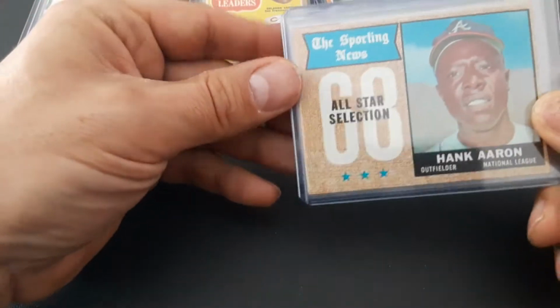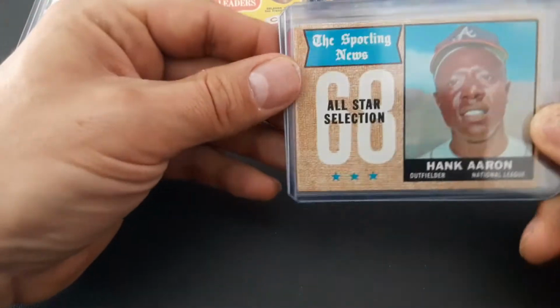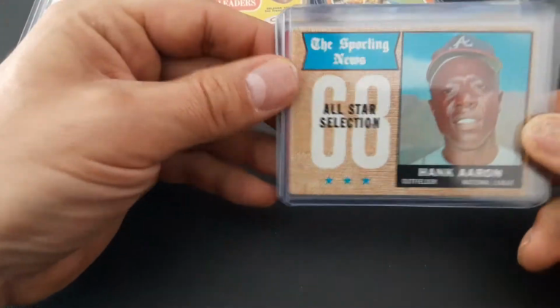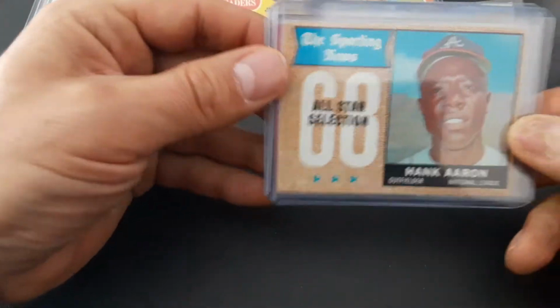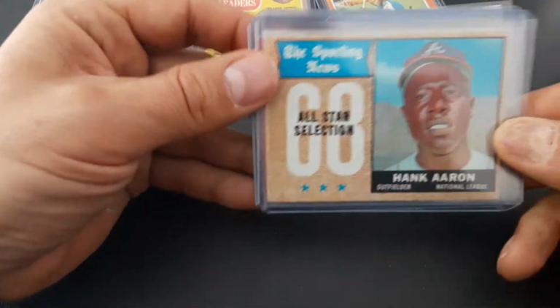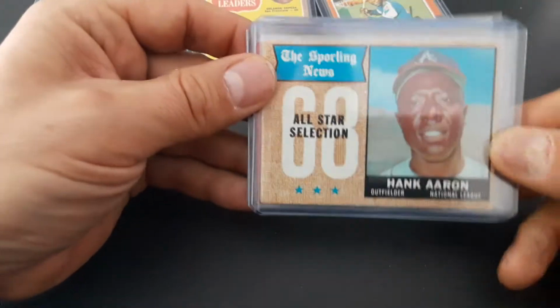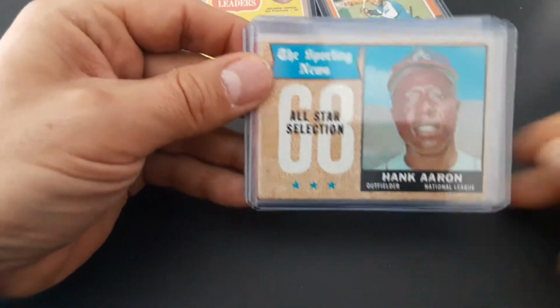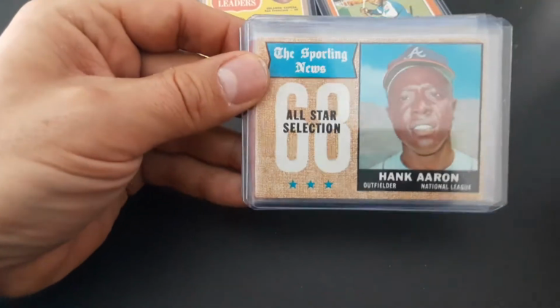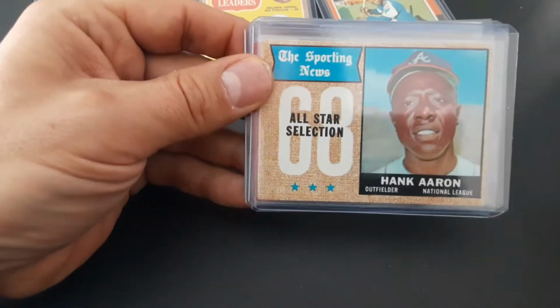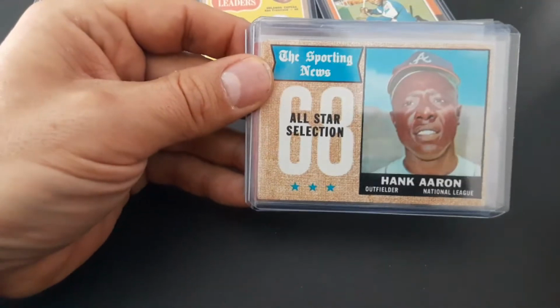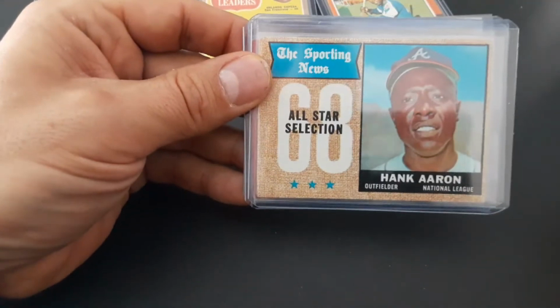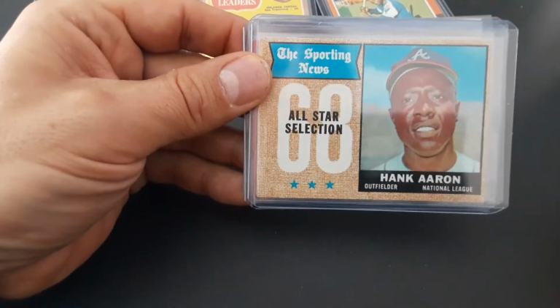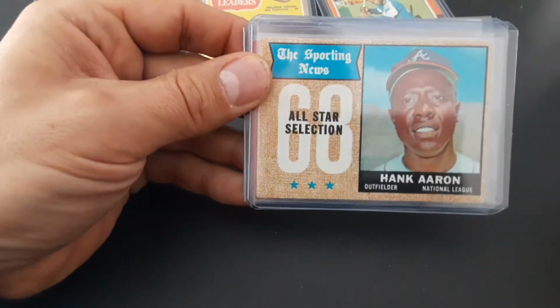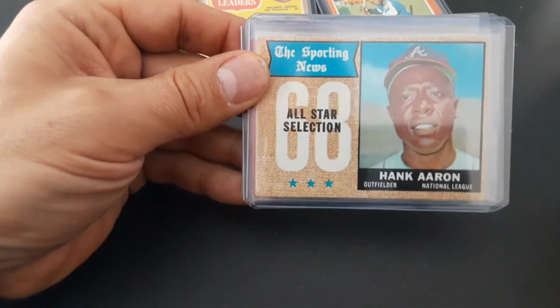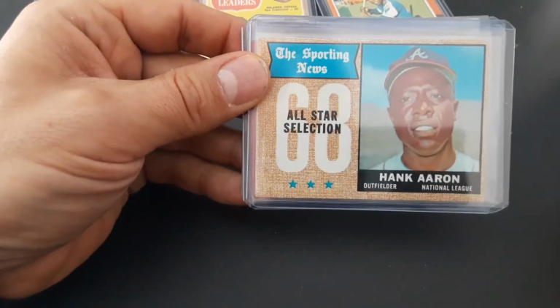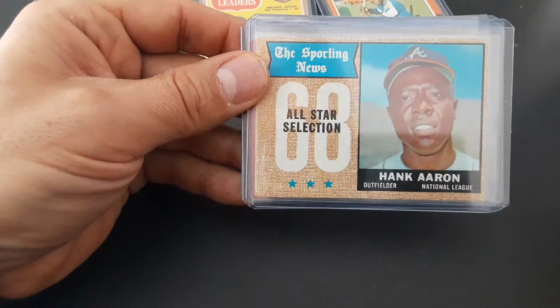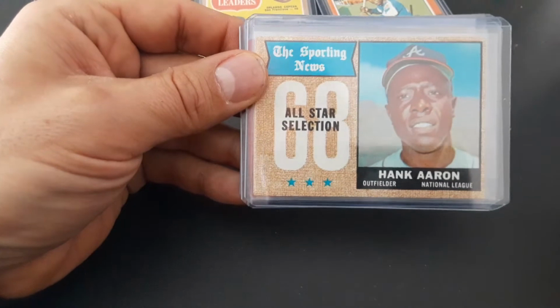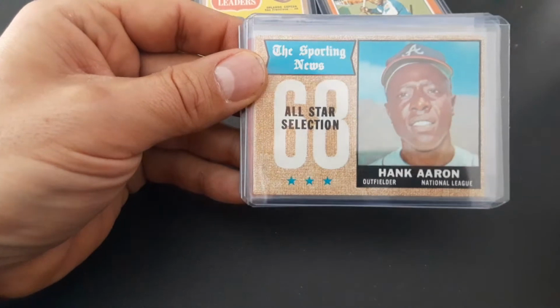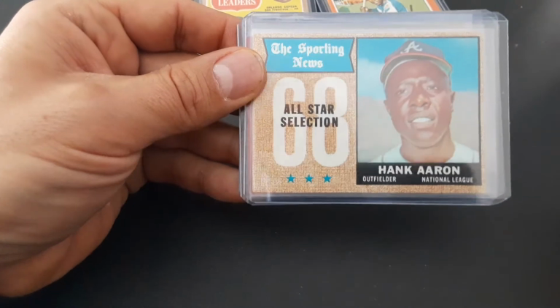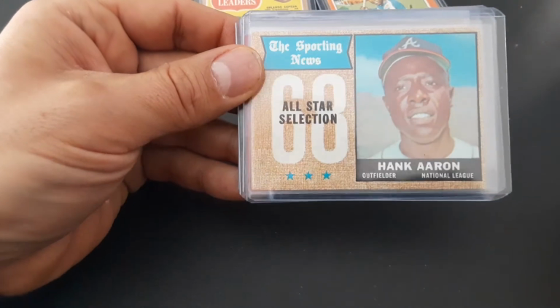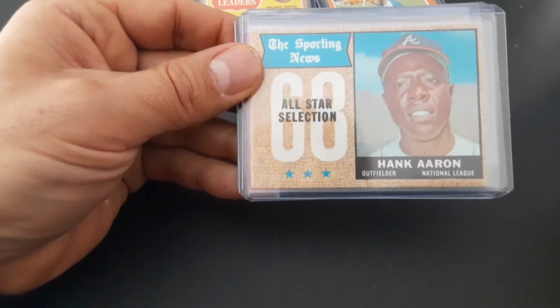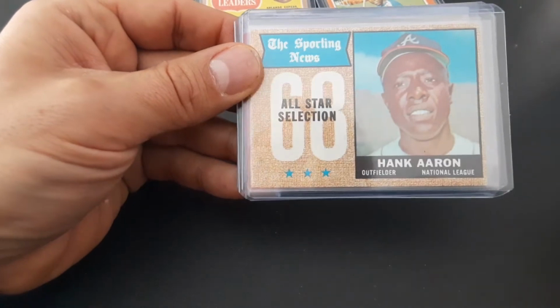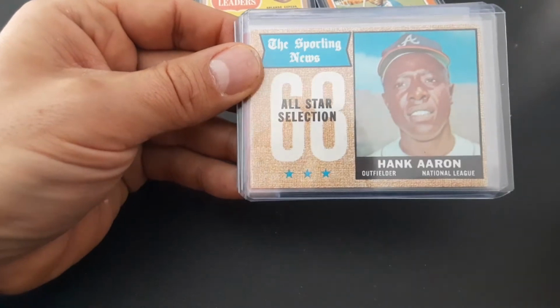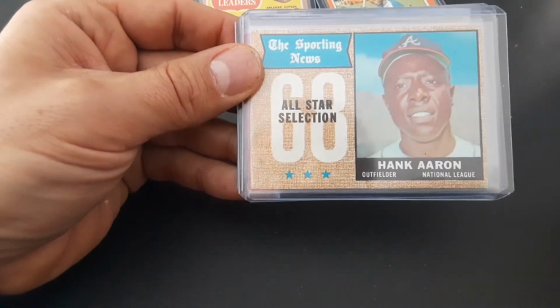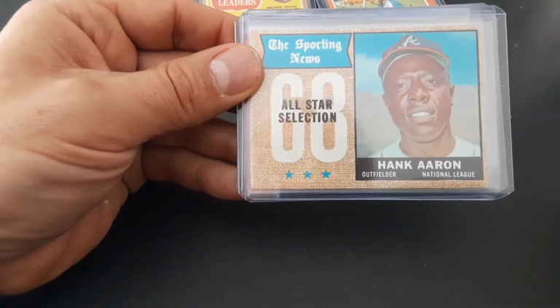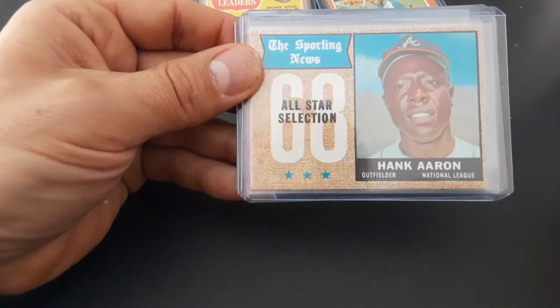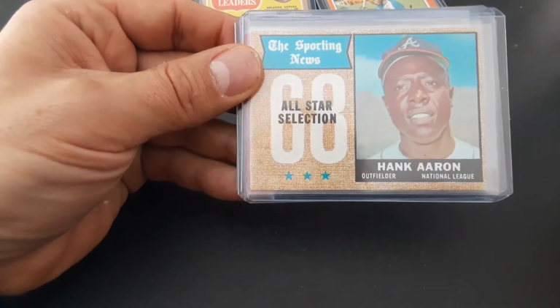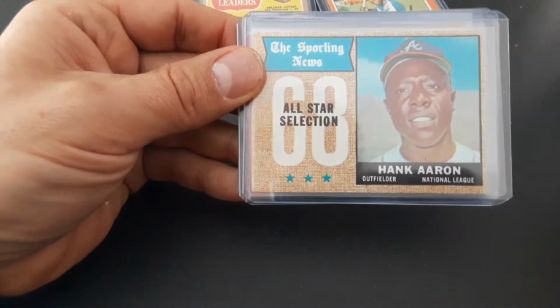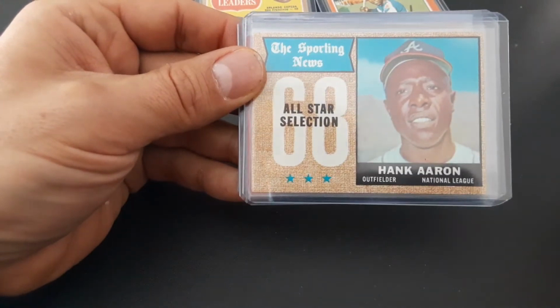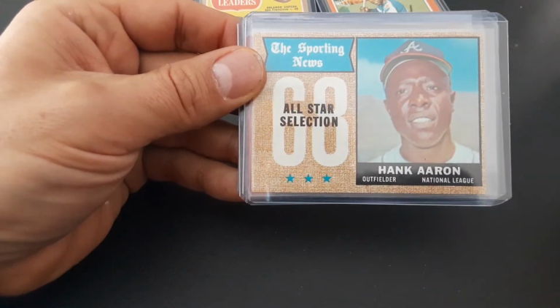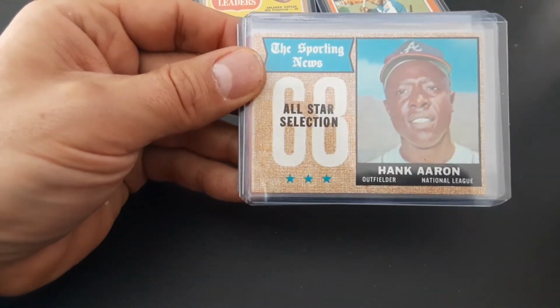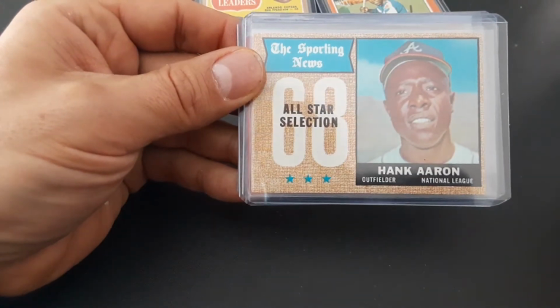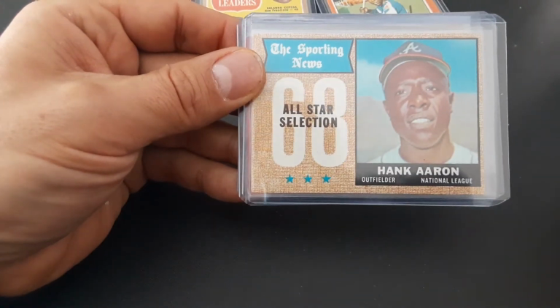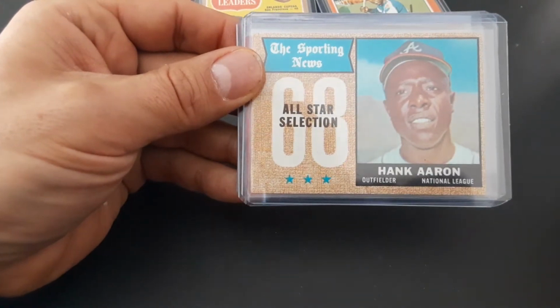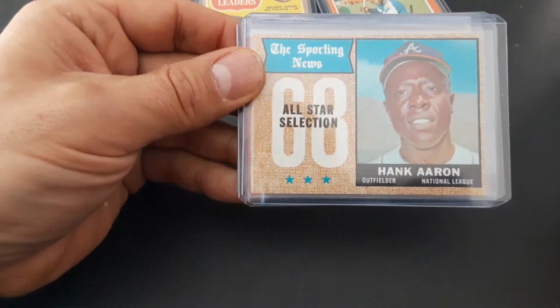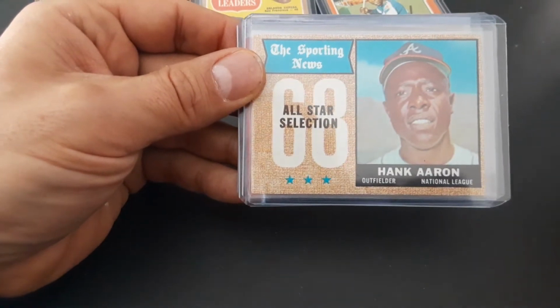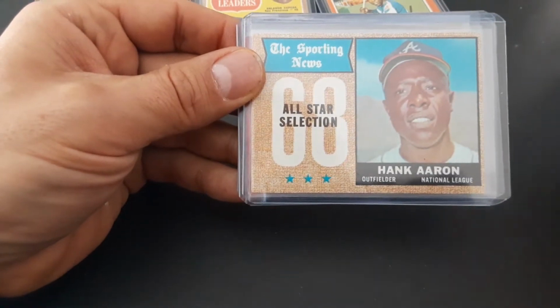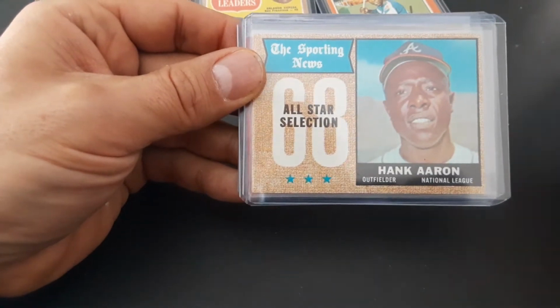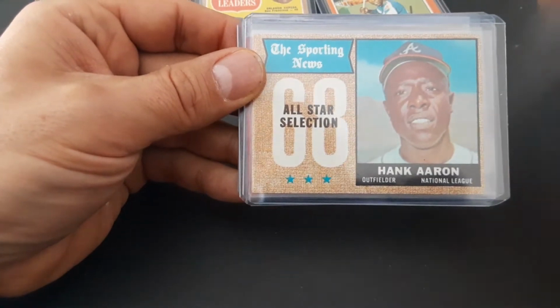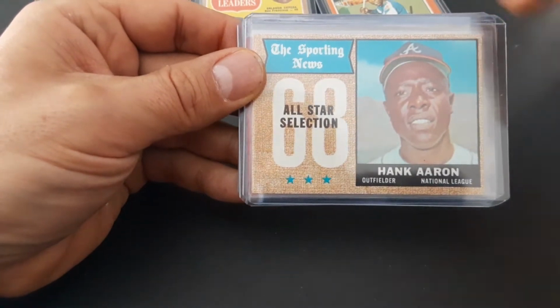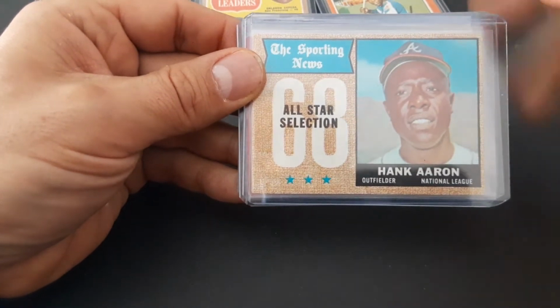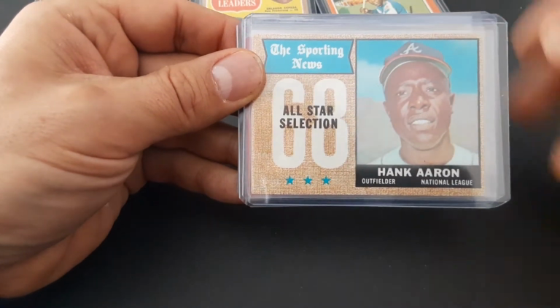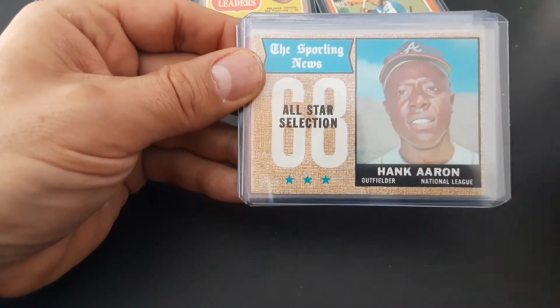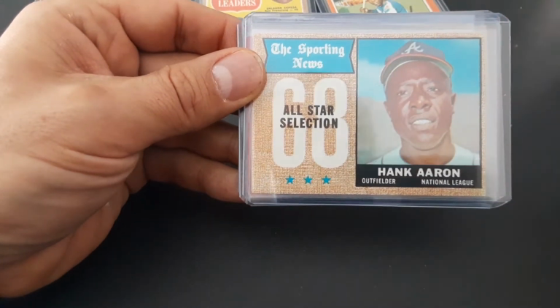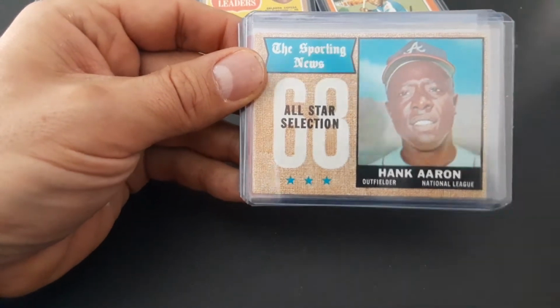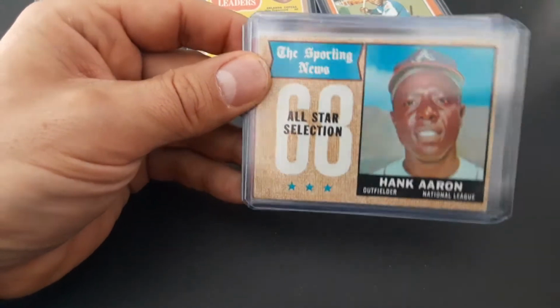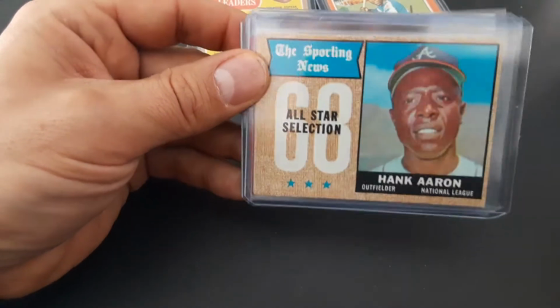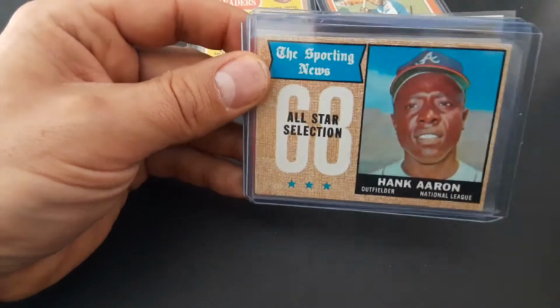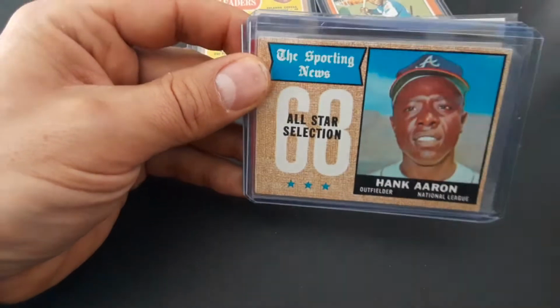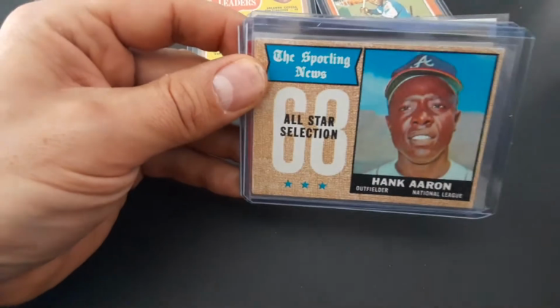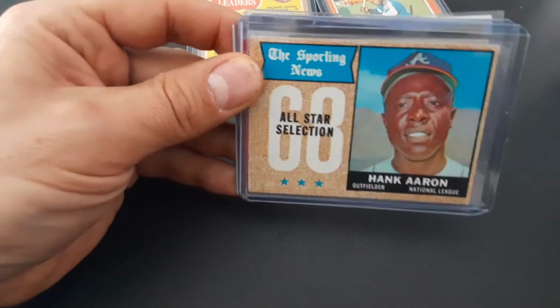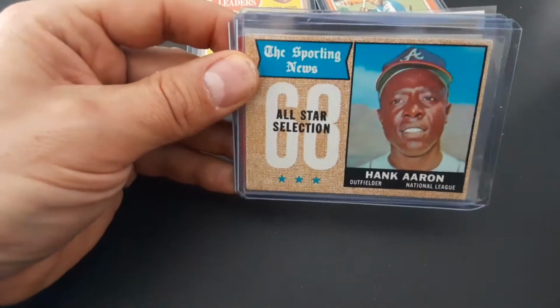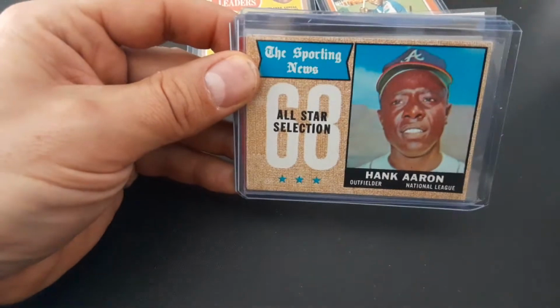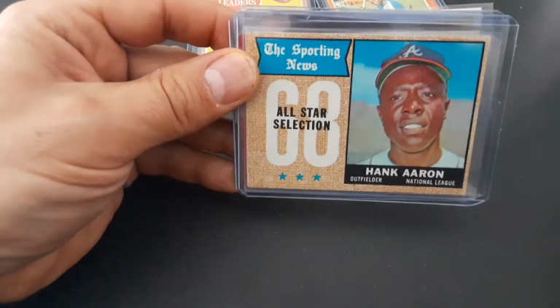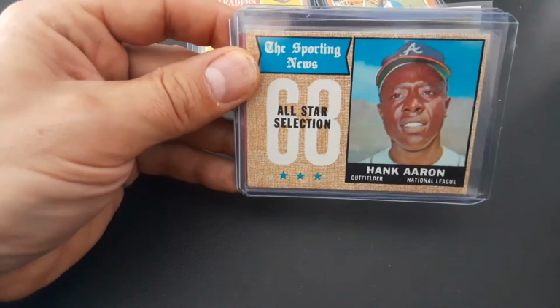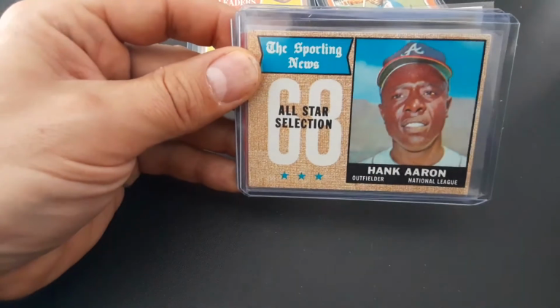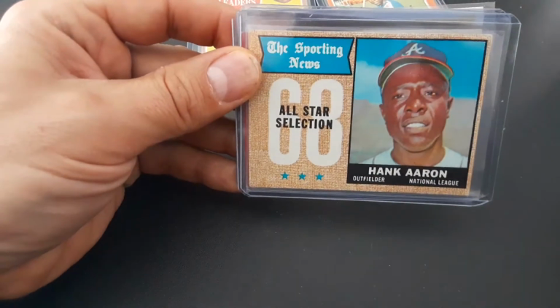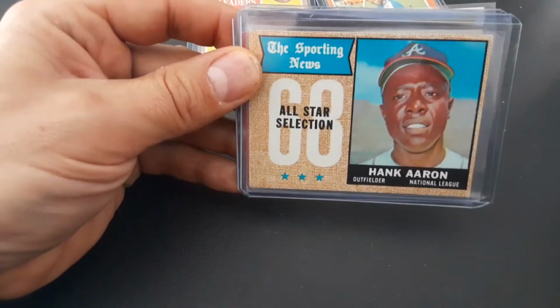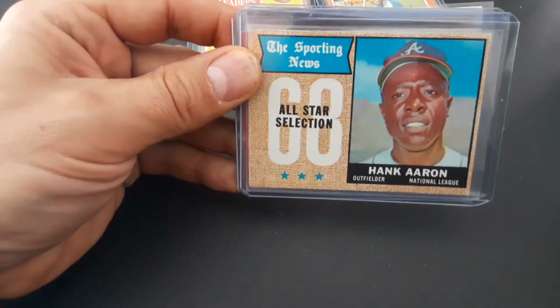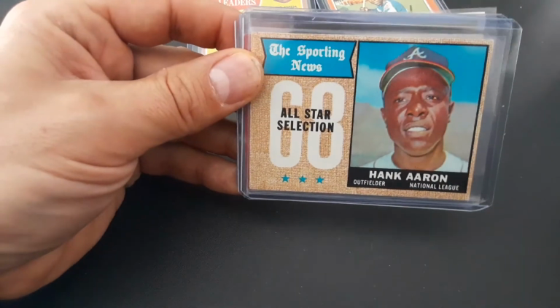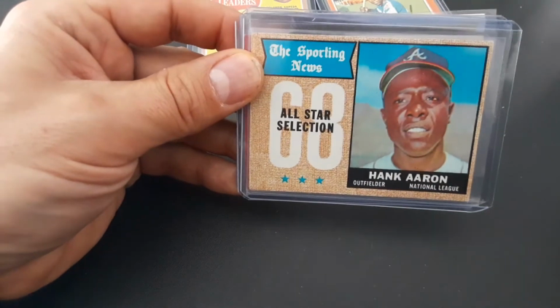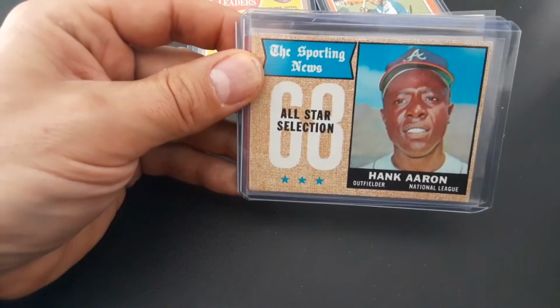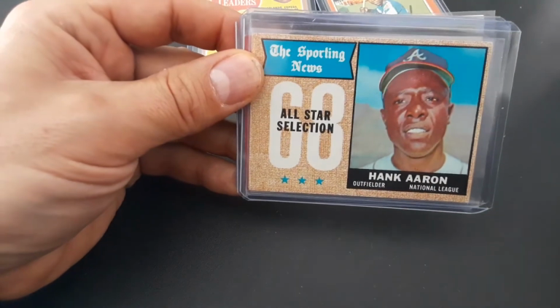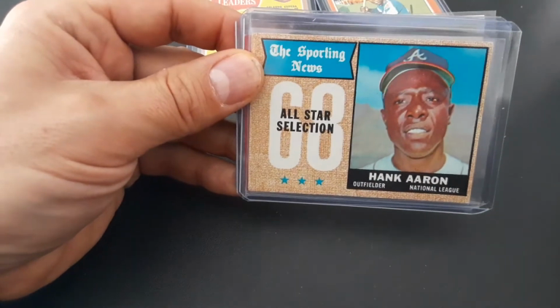1968 — another $10 card that has sharp corners, no creasing. I thought these were killer deals.